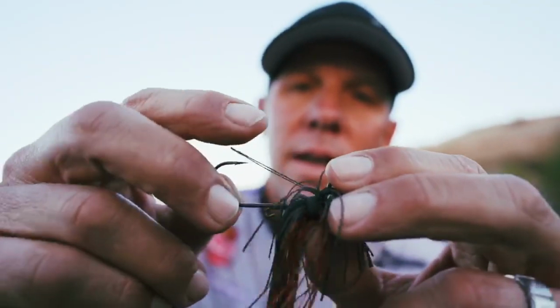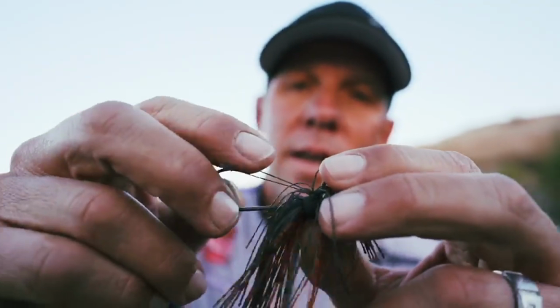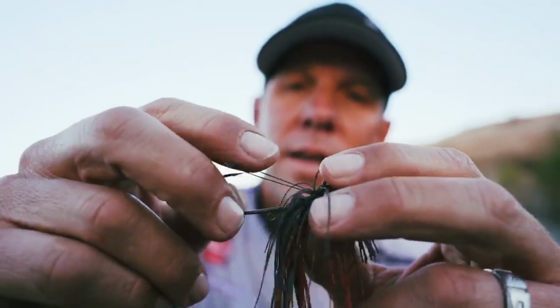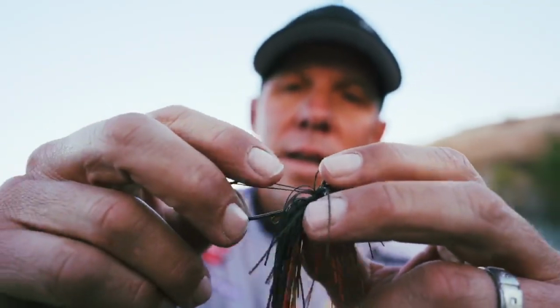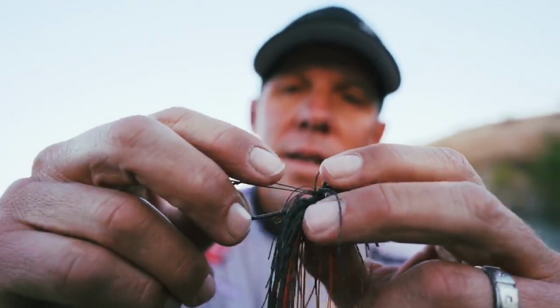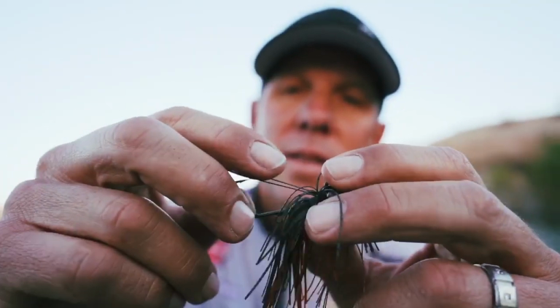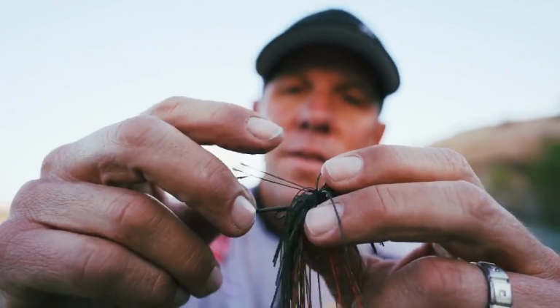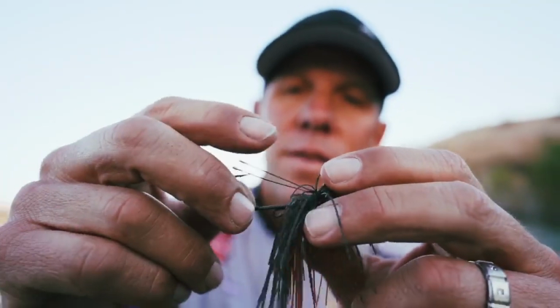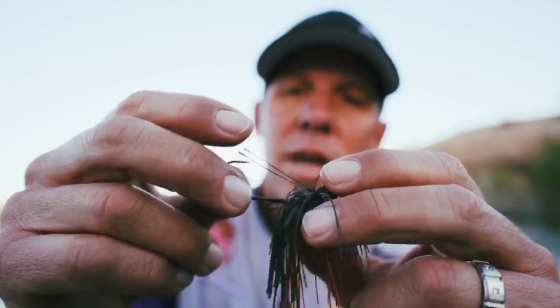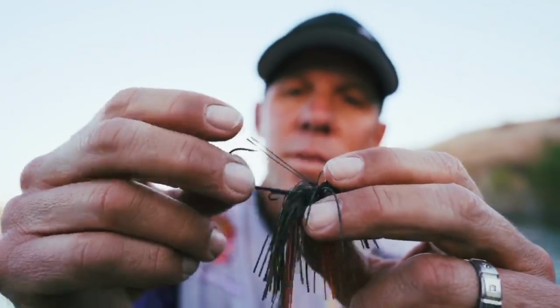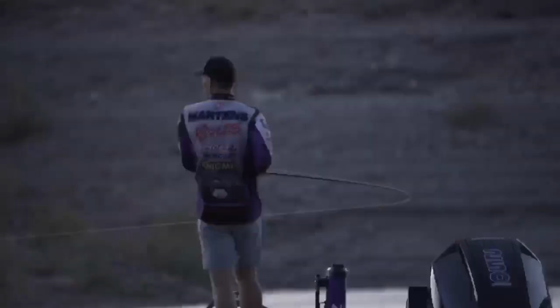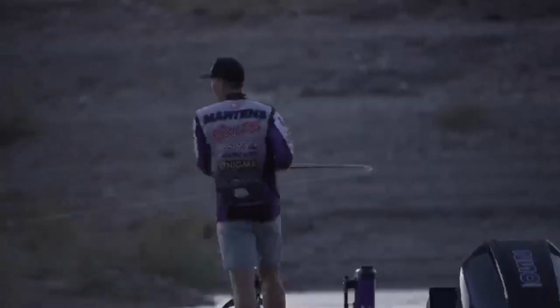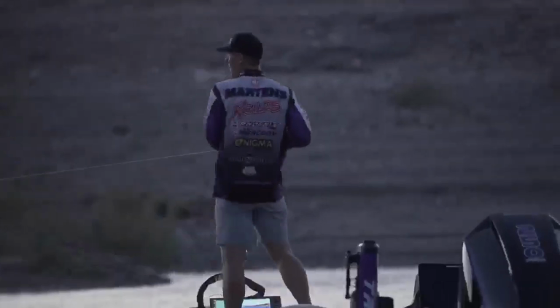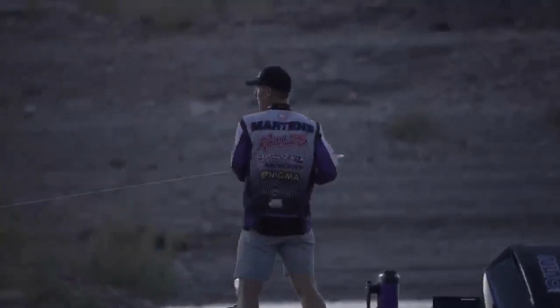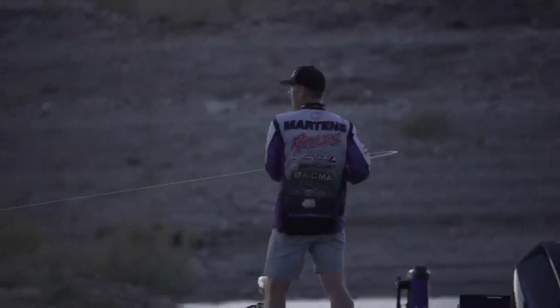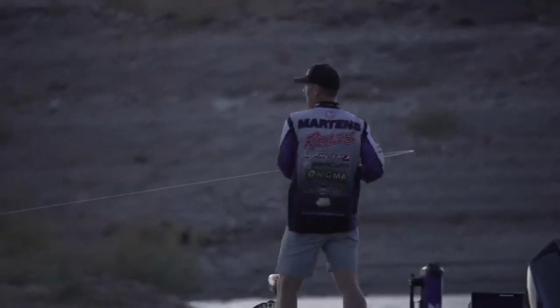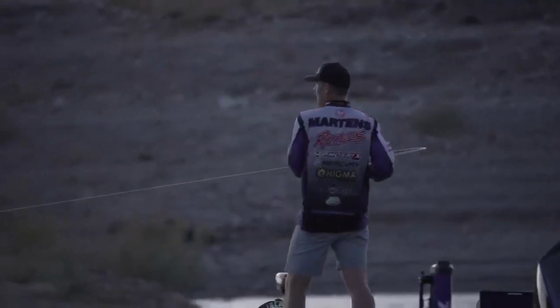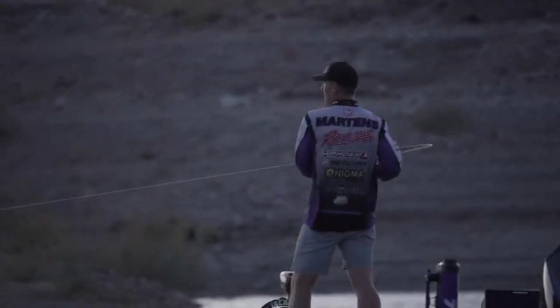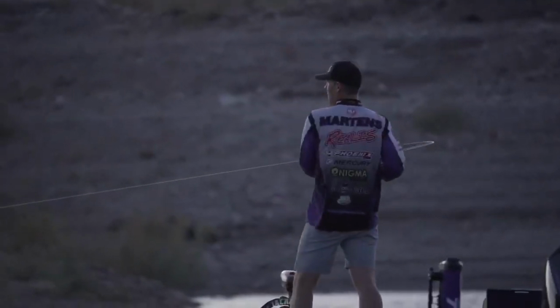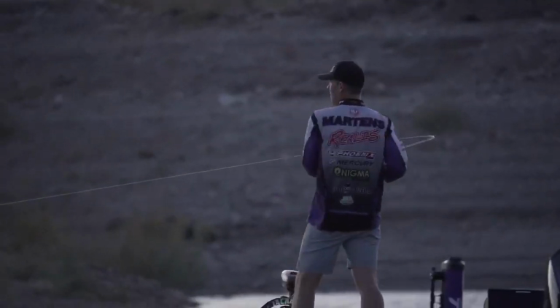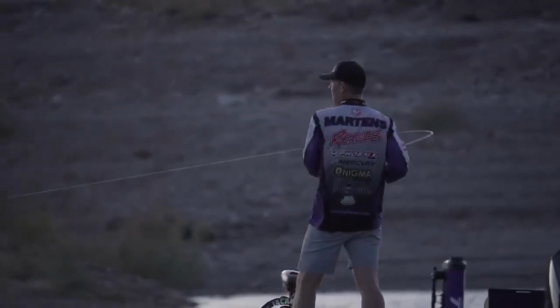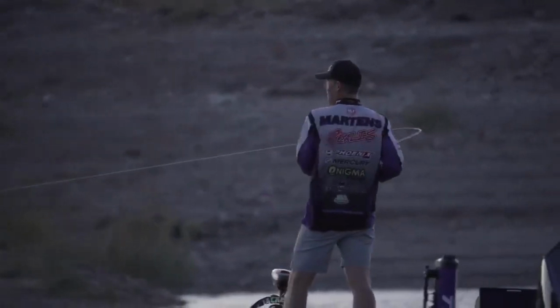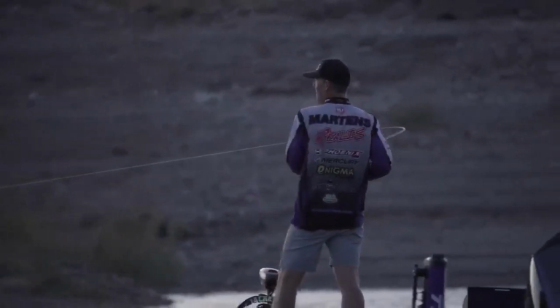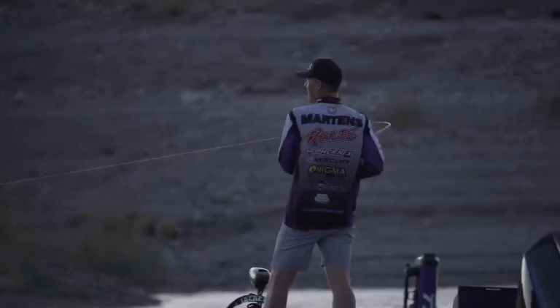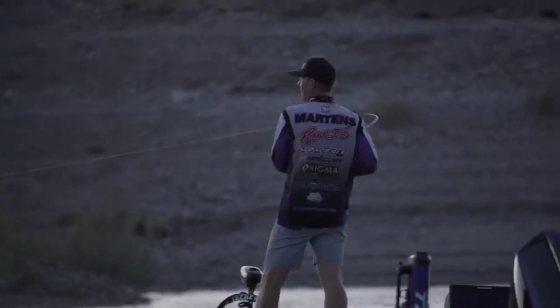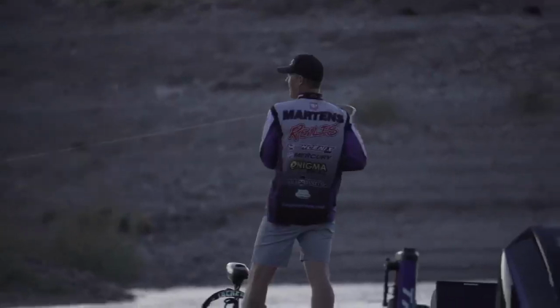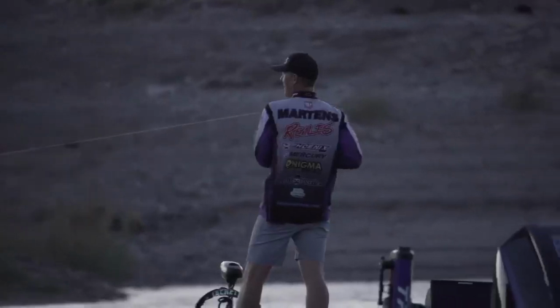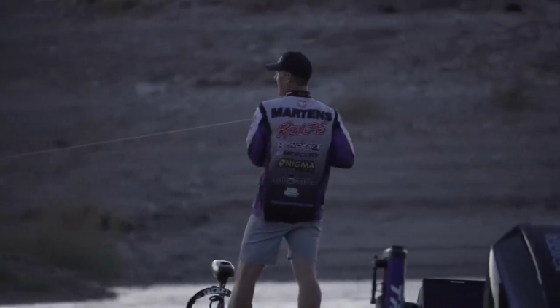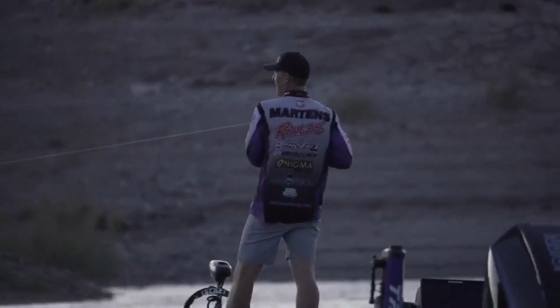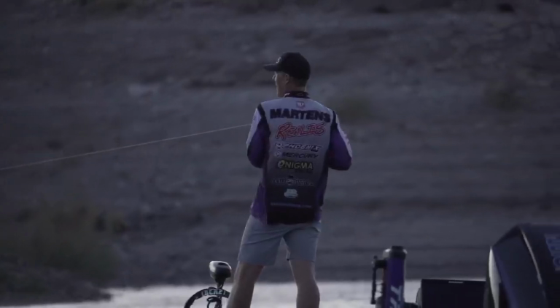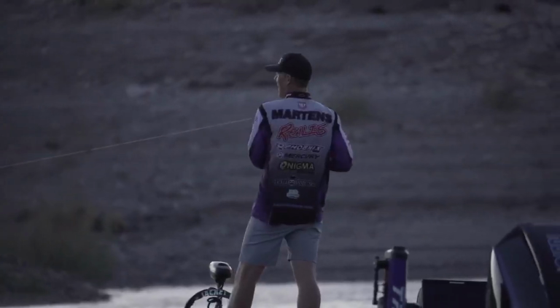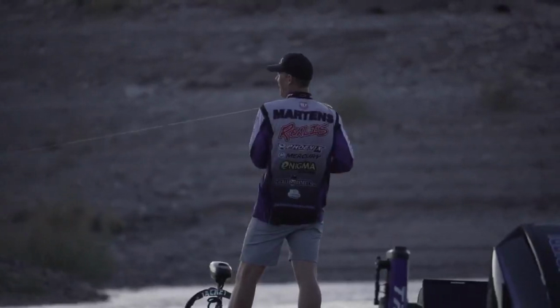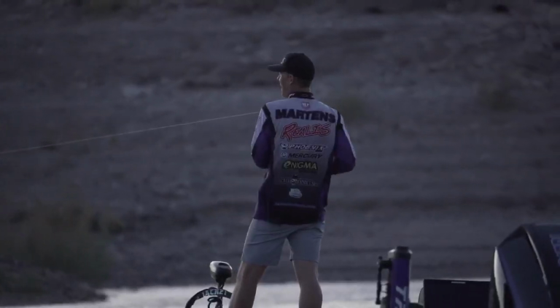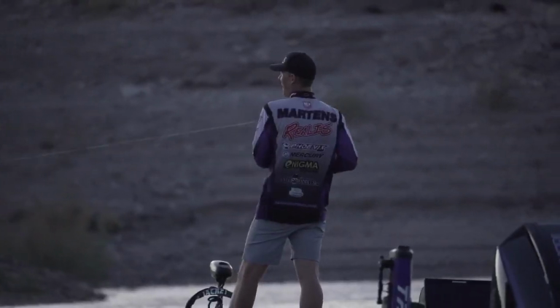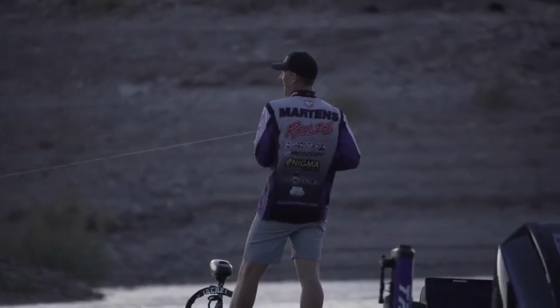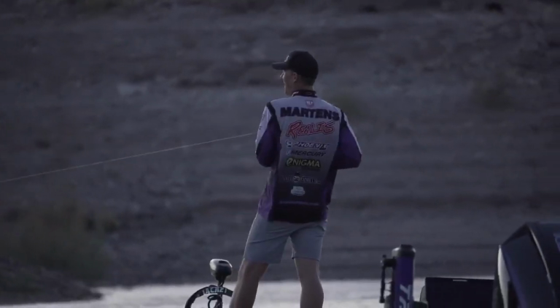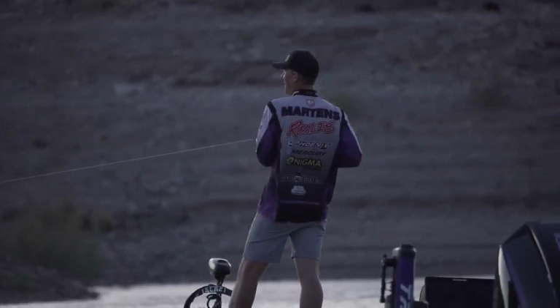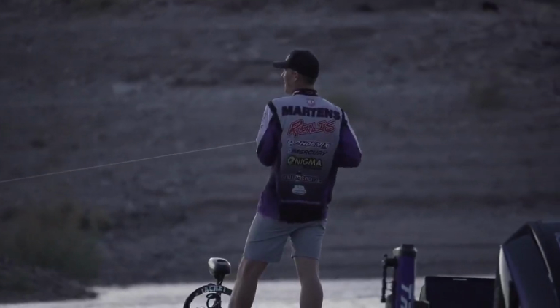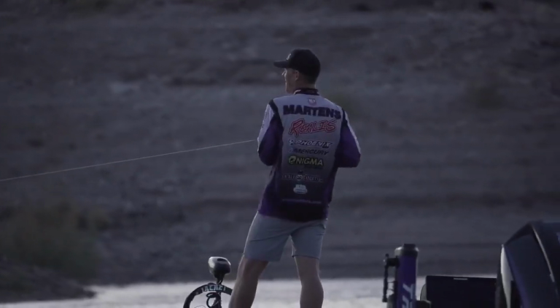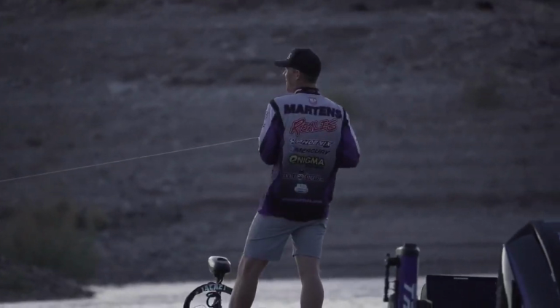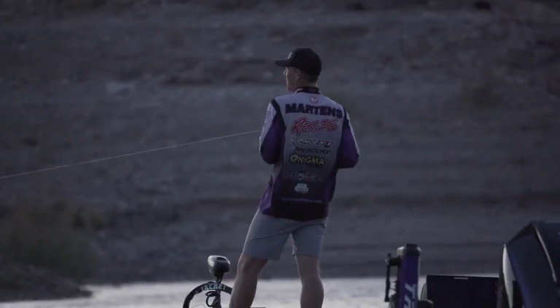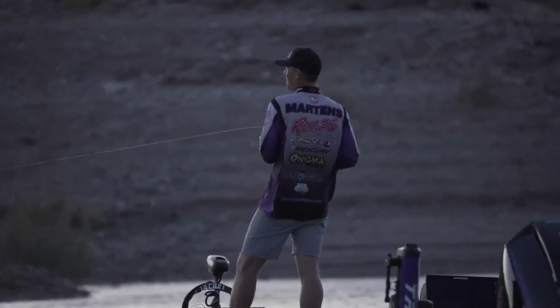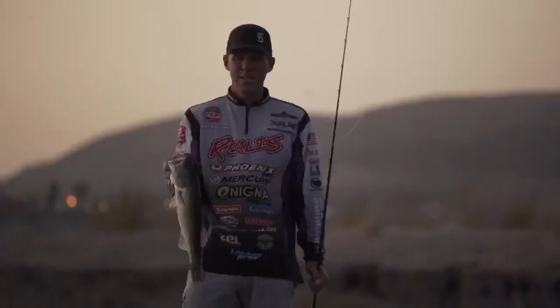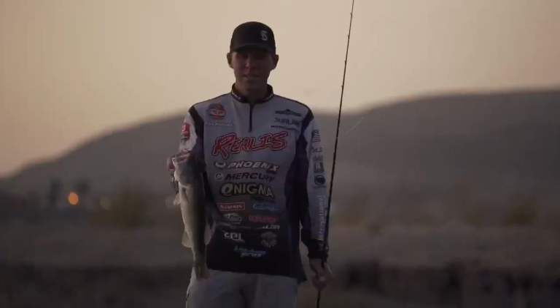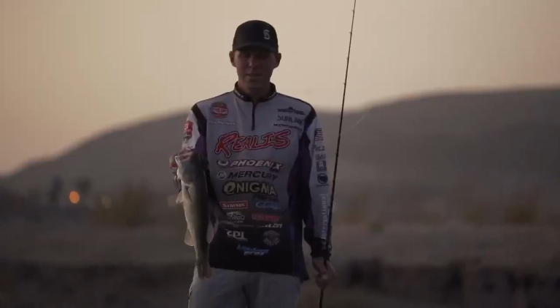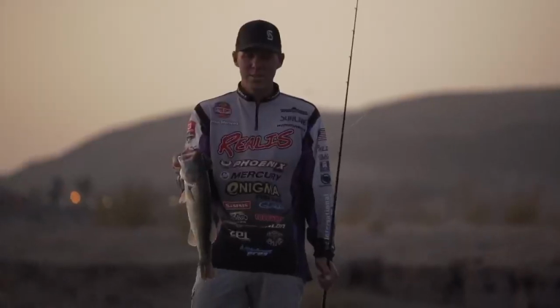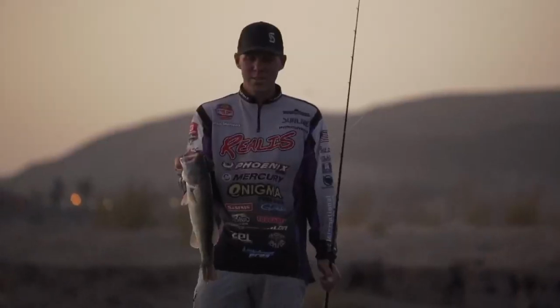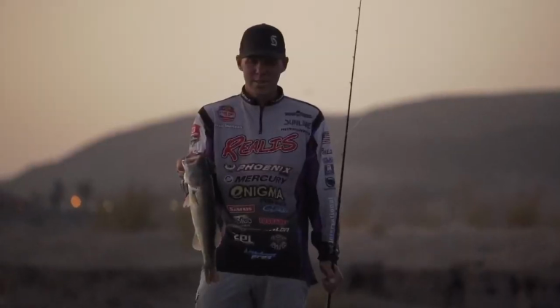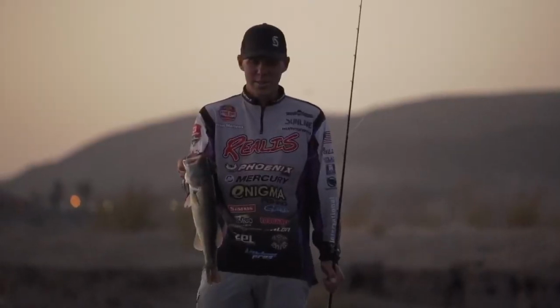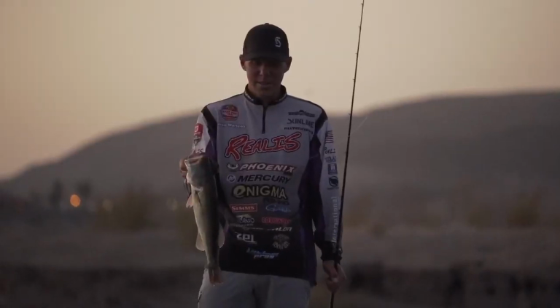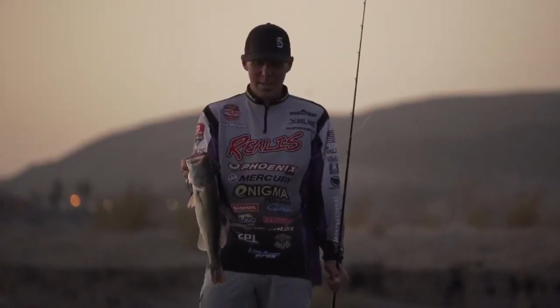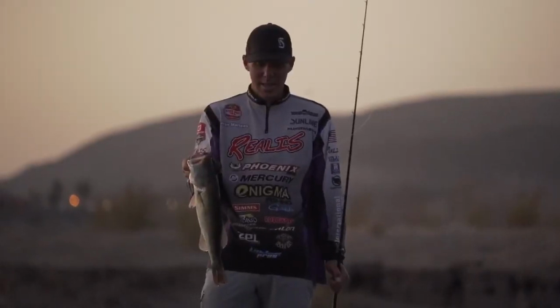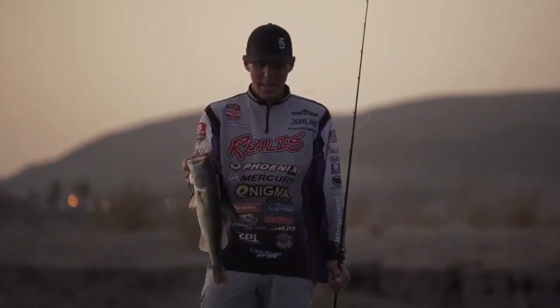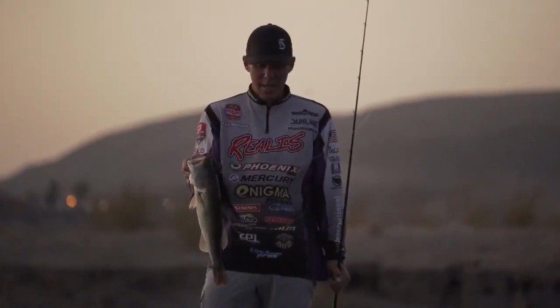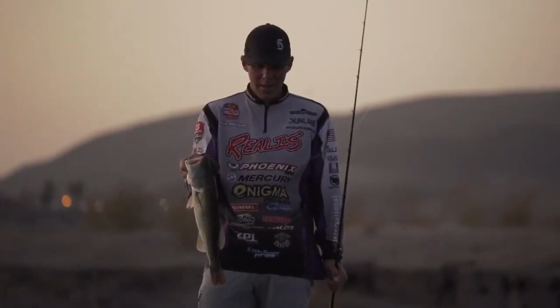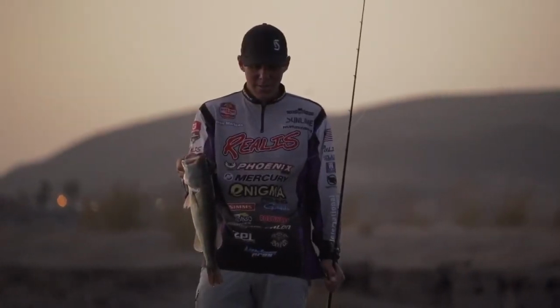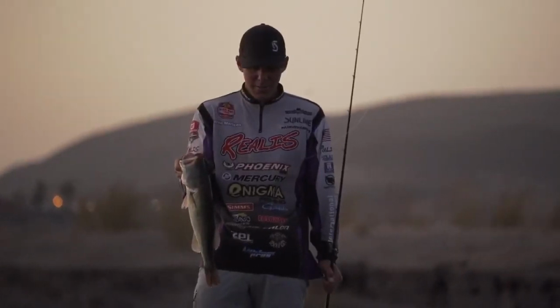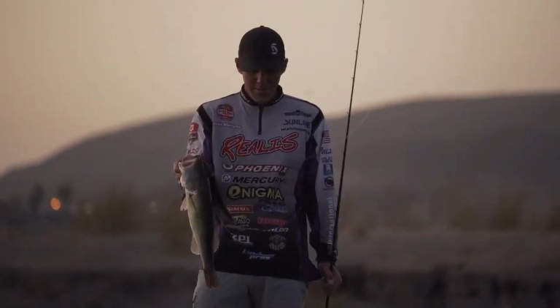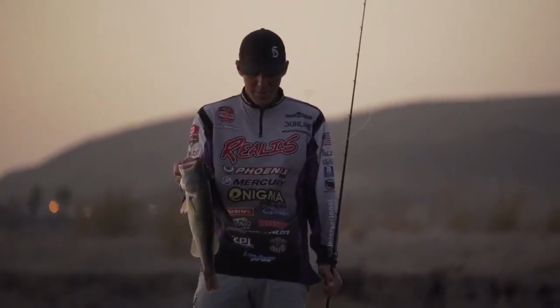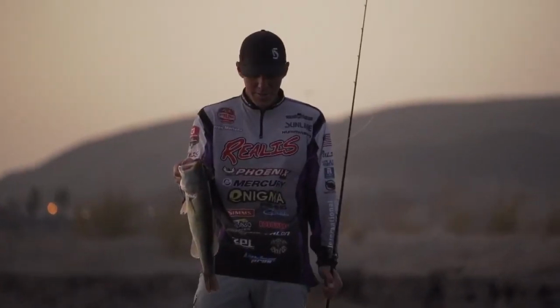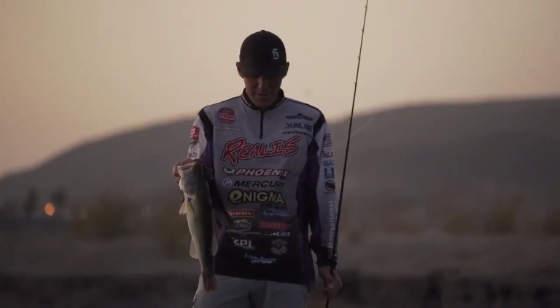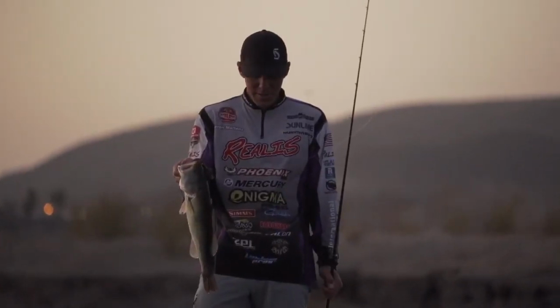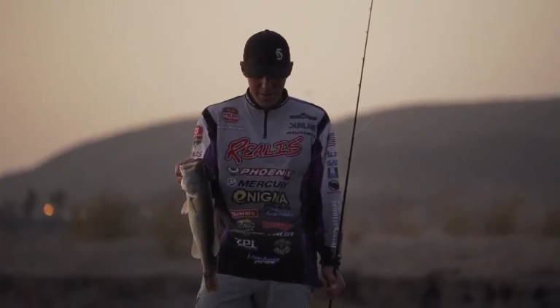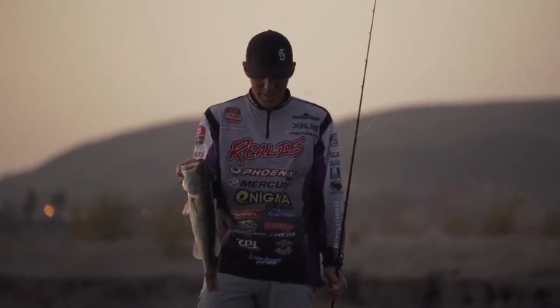Just a phenomenal jig. I'm here at Lake Mead — I actually caught almost all my fish on the half ounce with the 4-0. Just a great working jig.